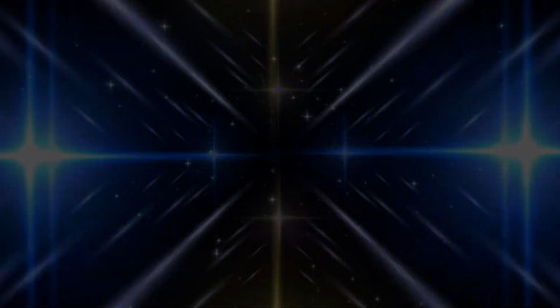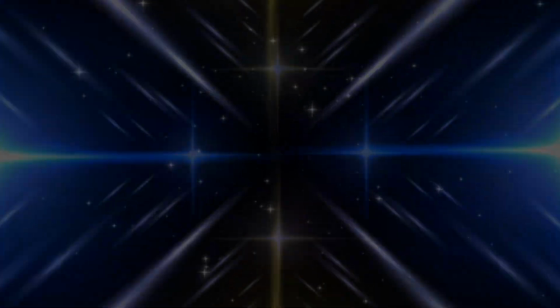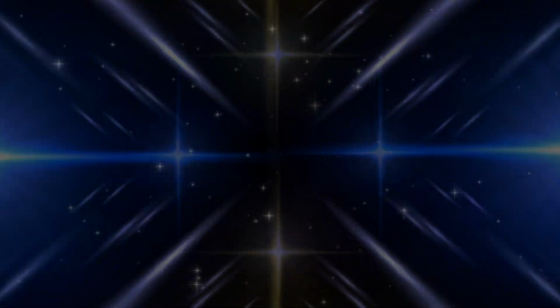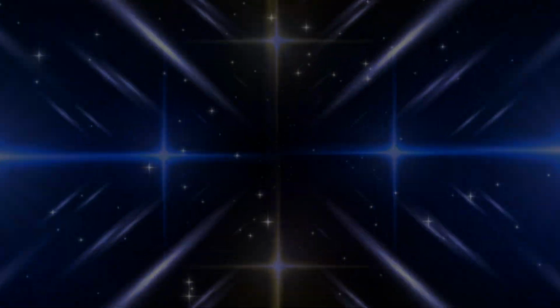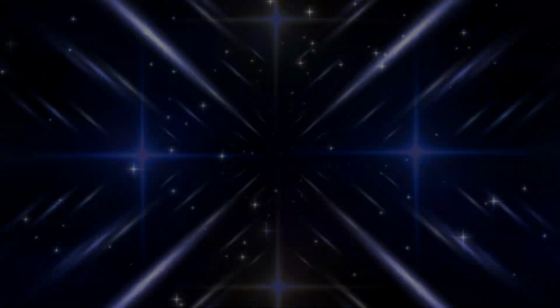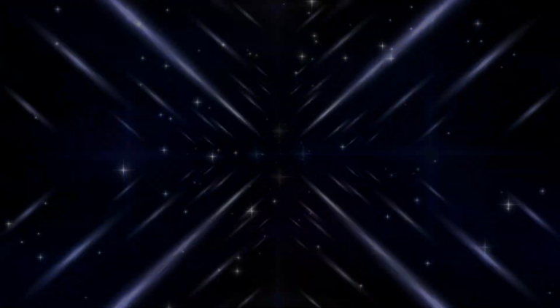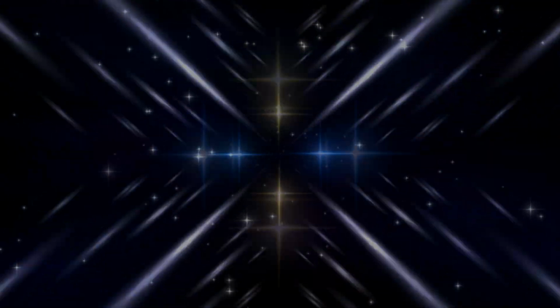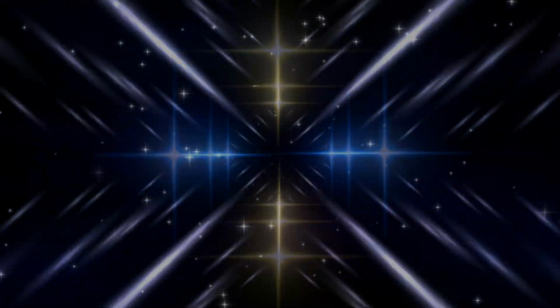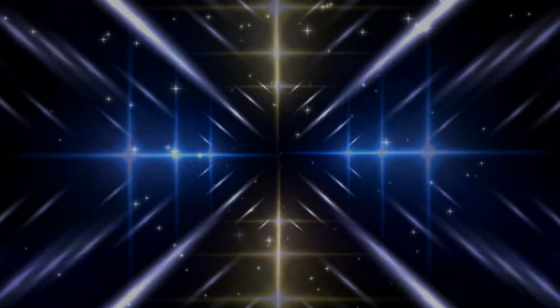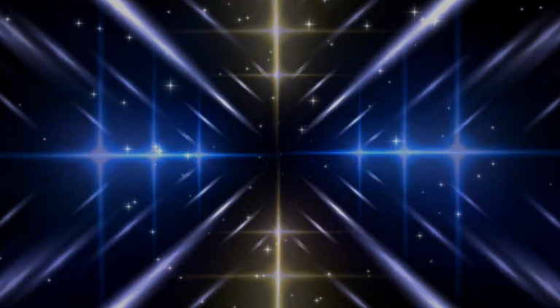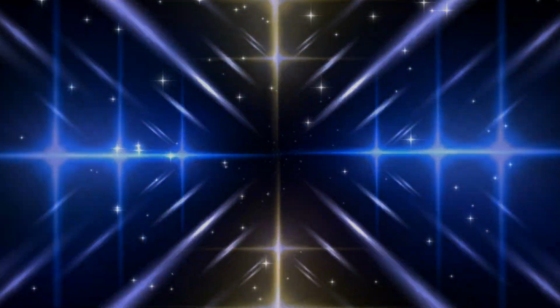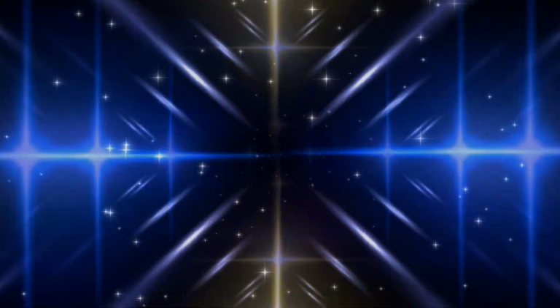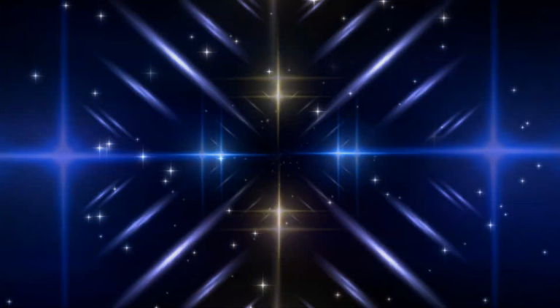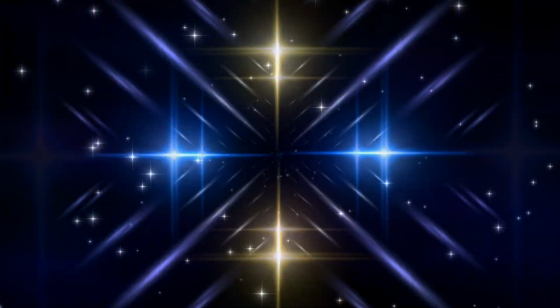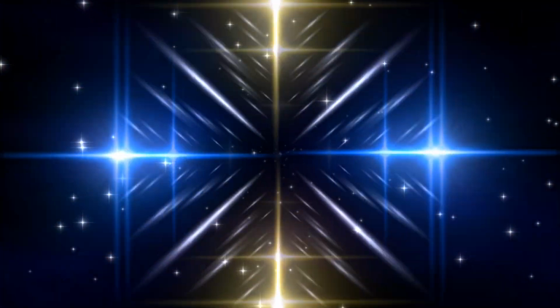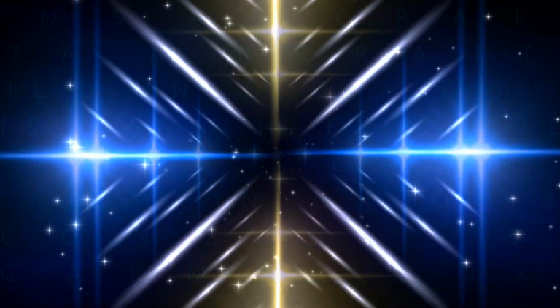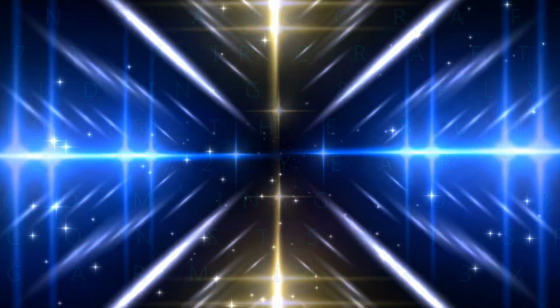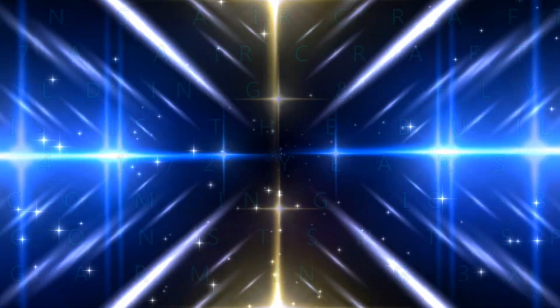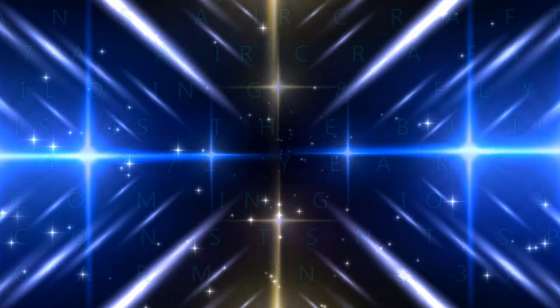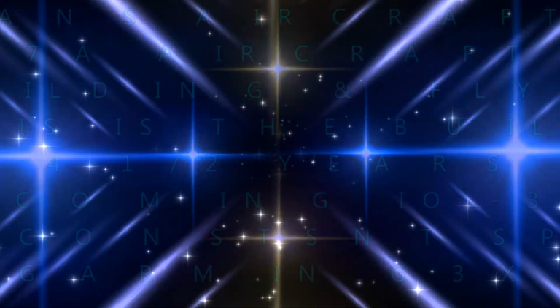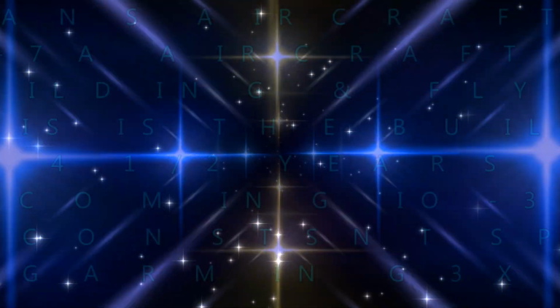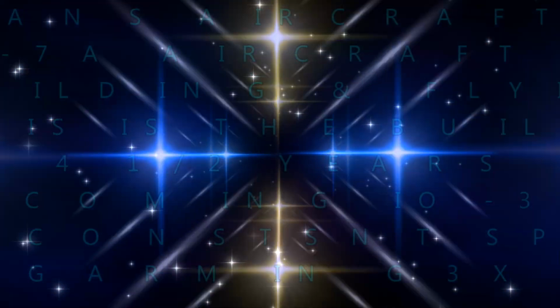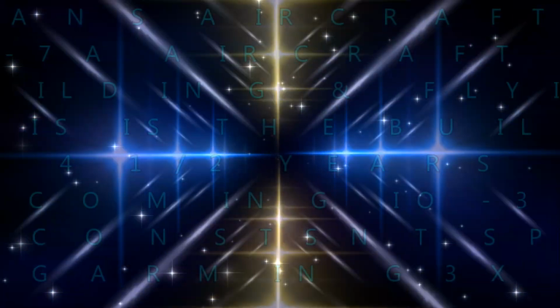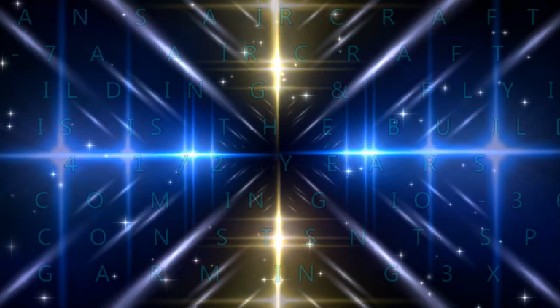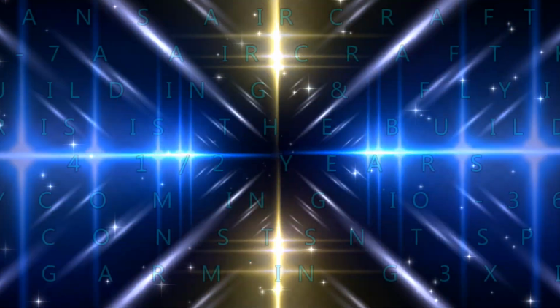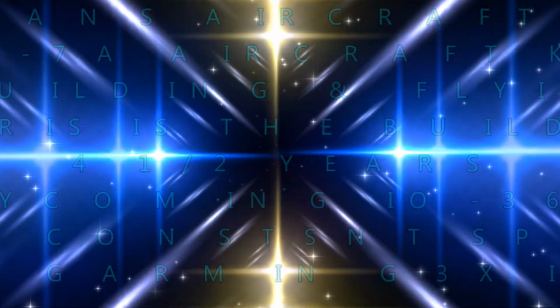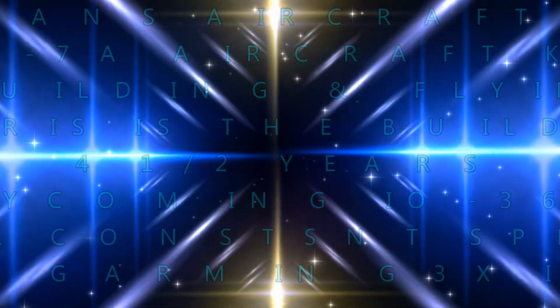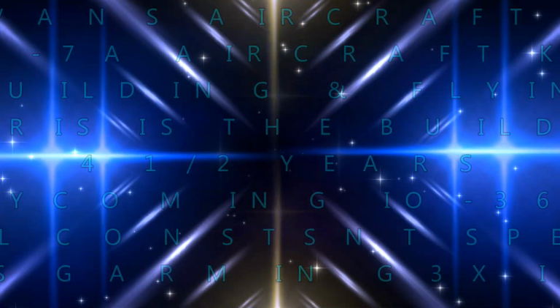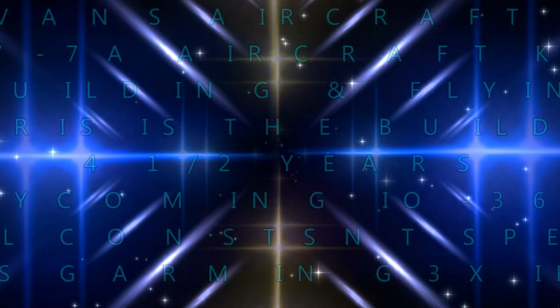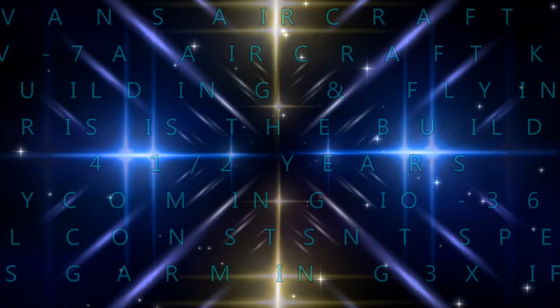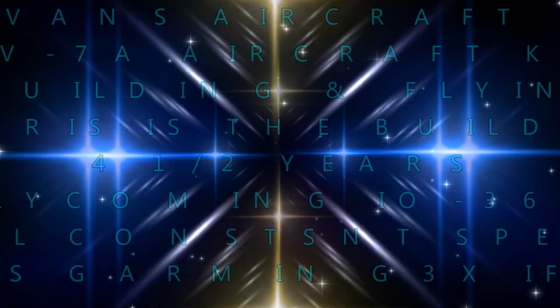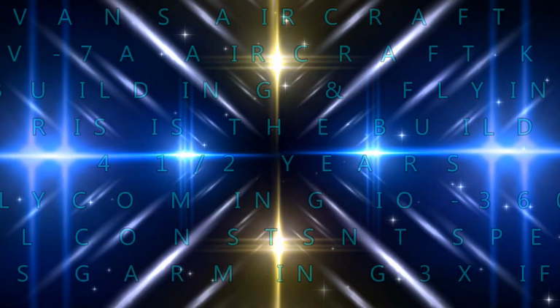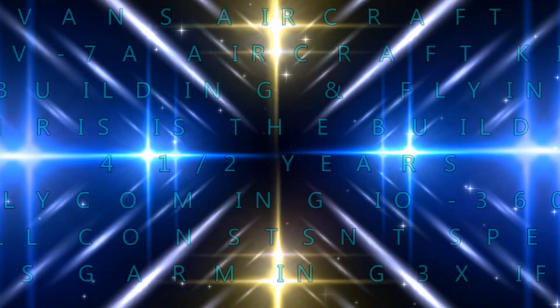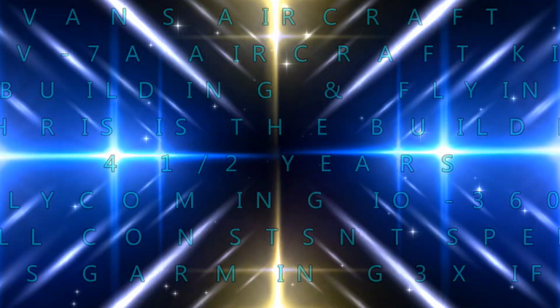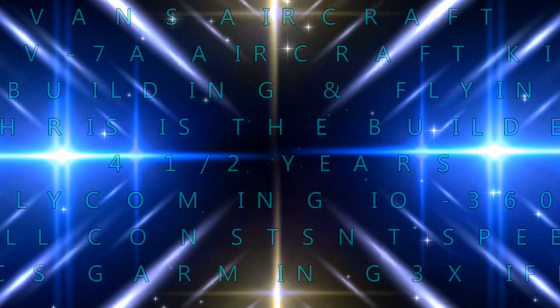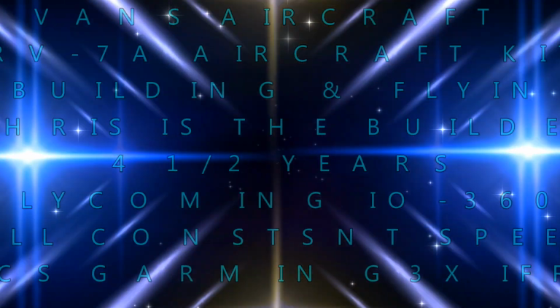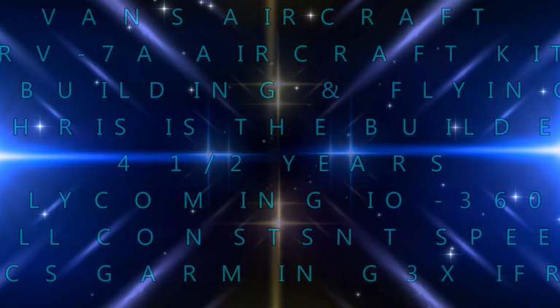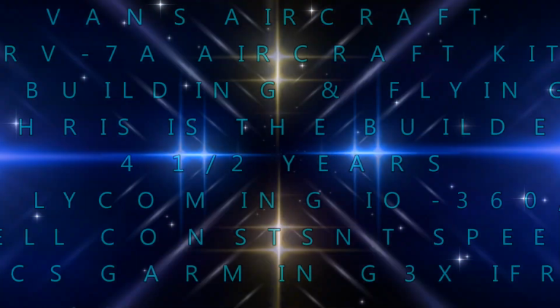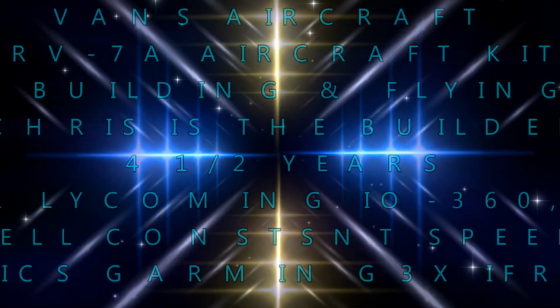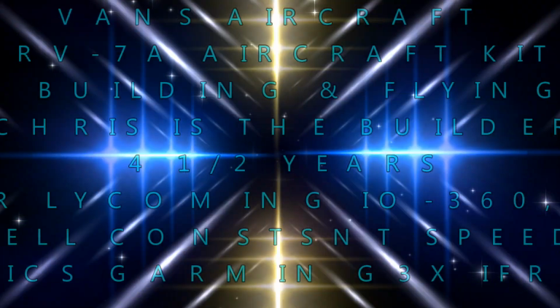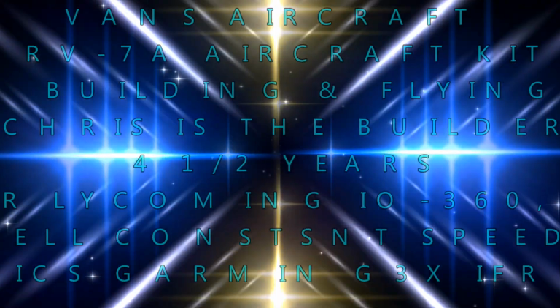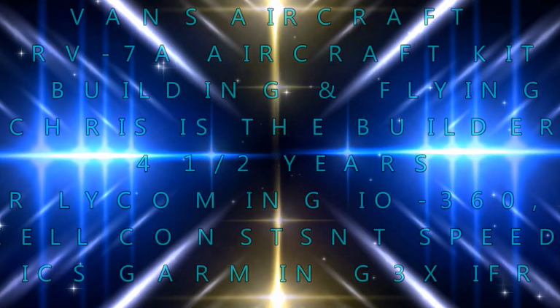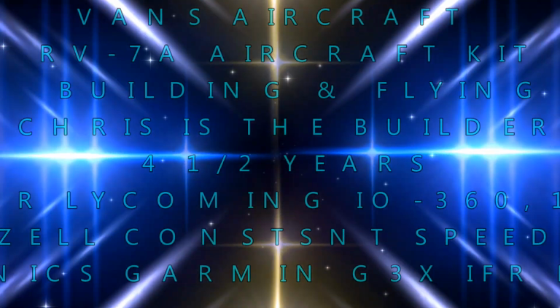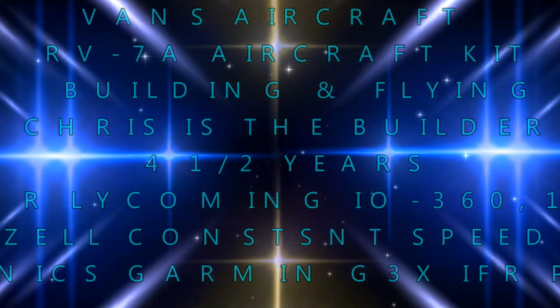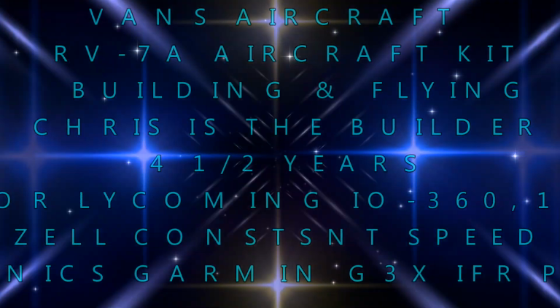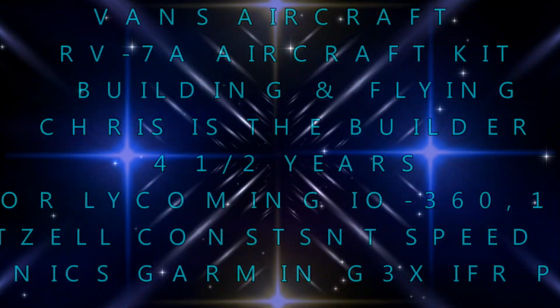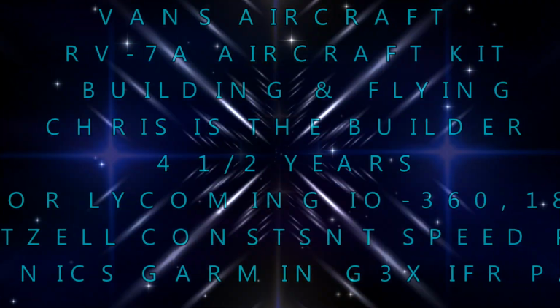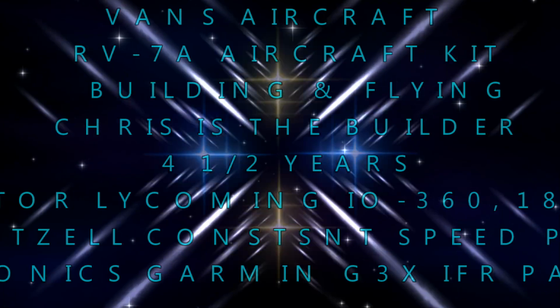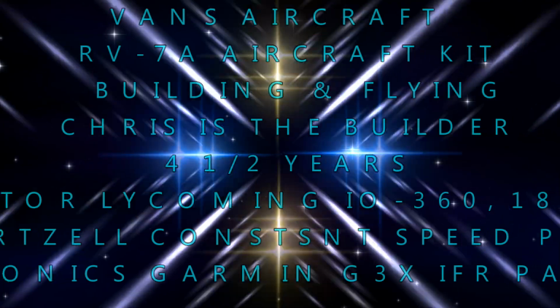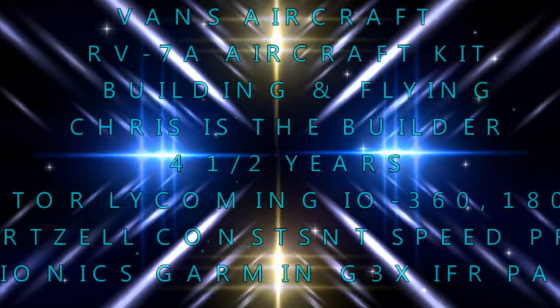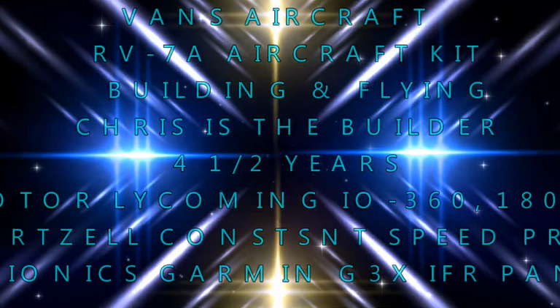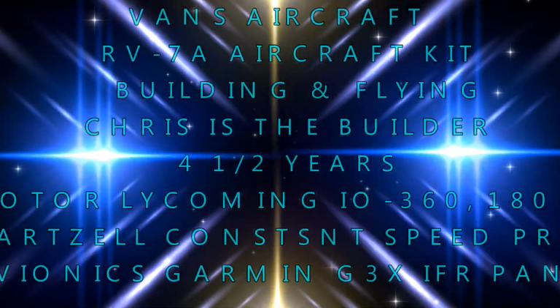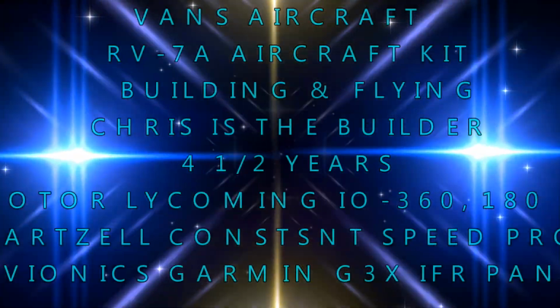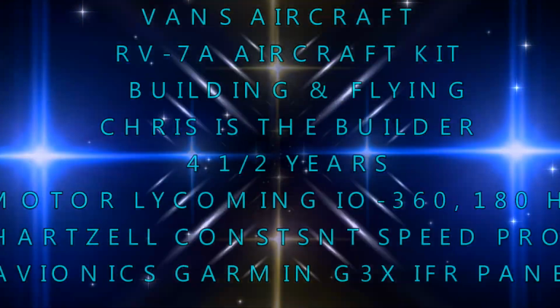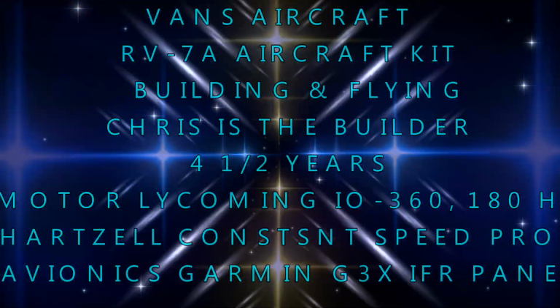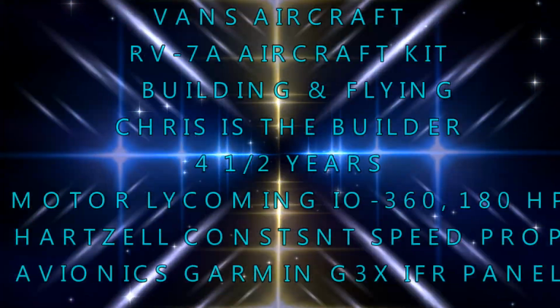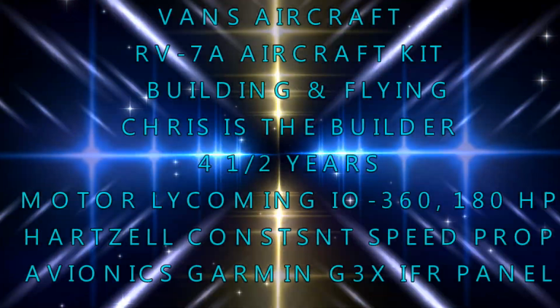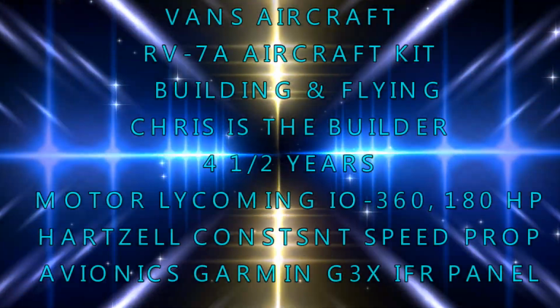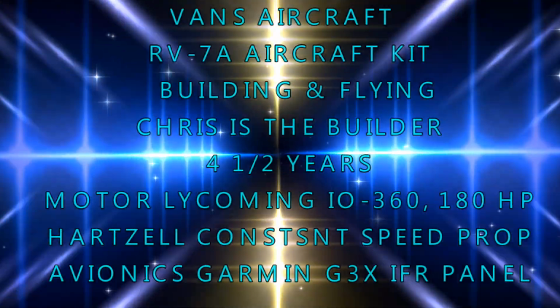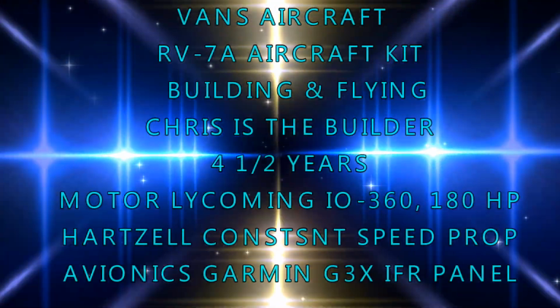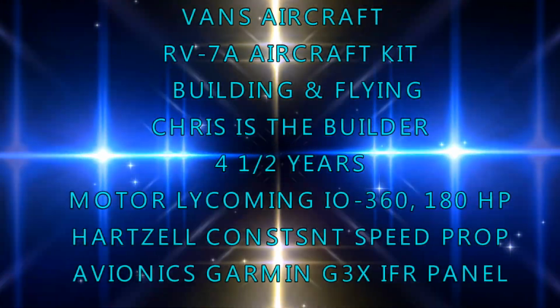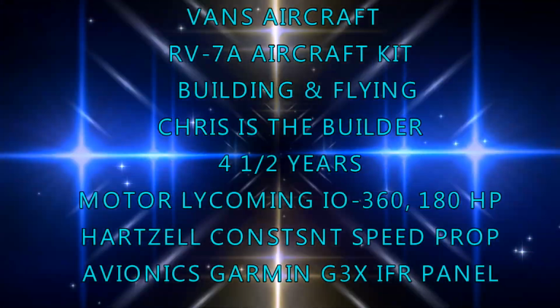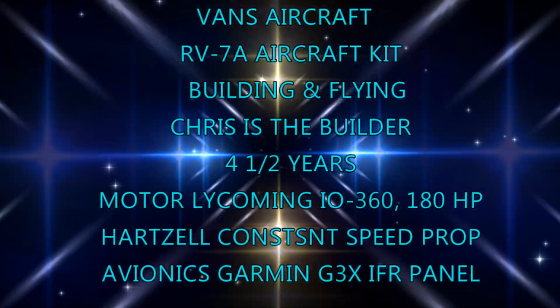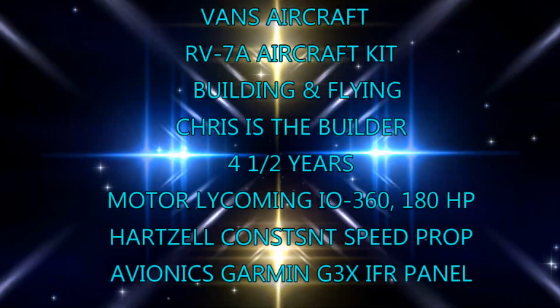Hello everybody and welcome to my YouTube channel. This video is about flying the Vans RV-7A.